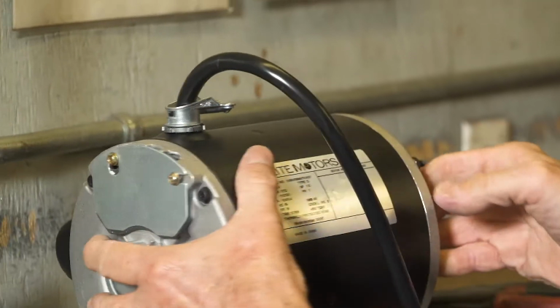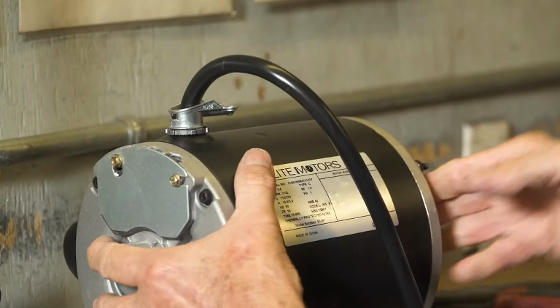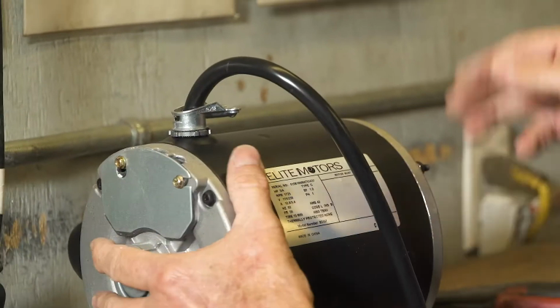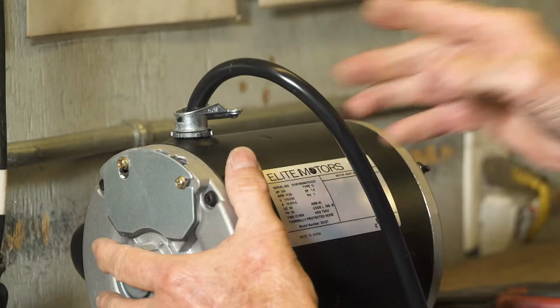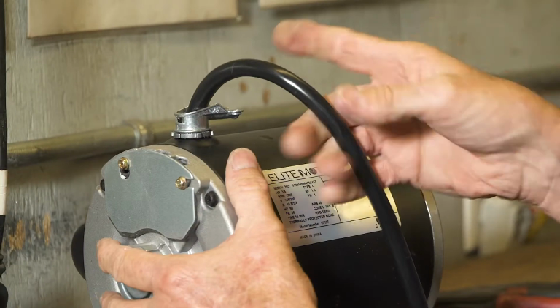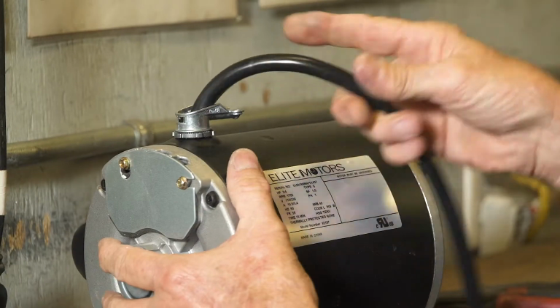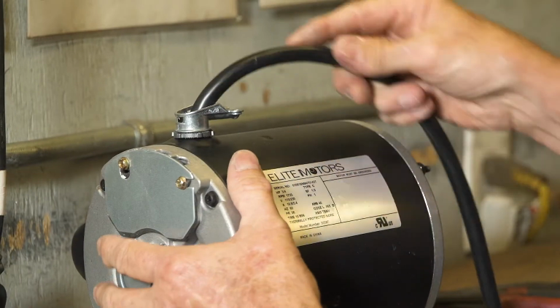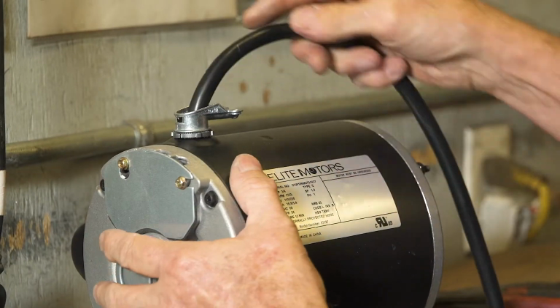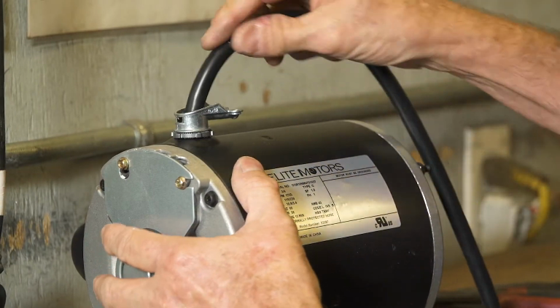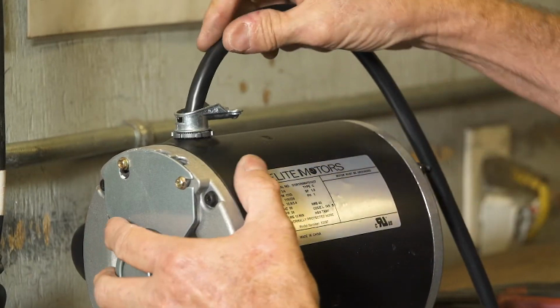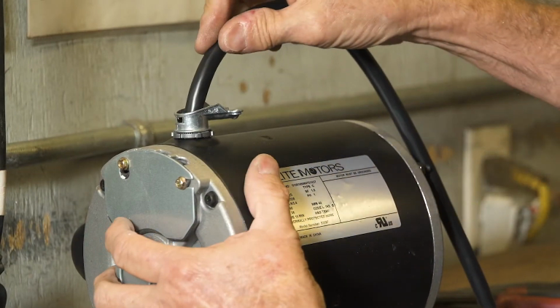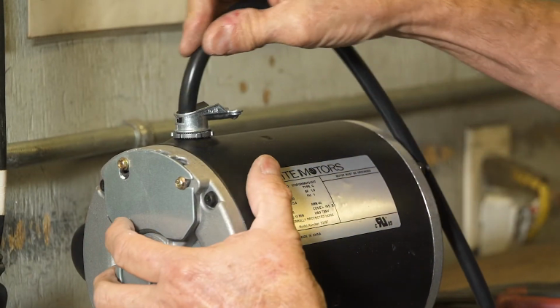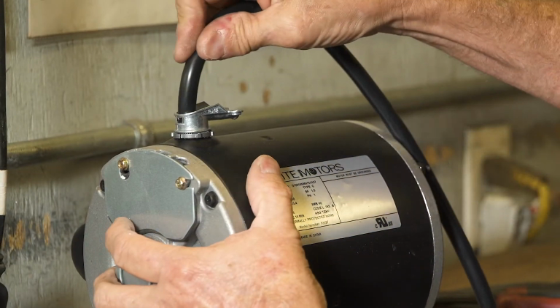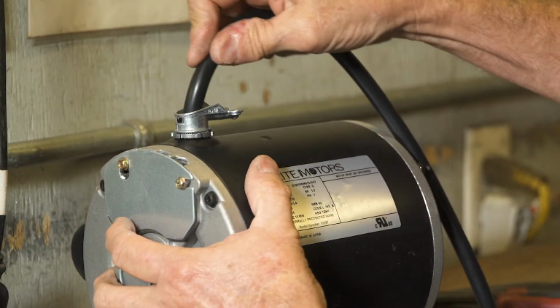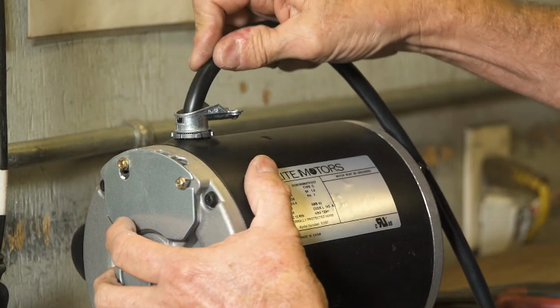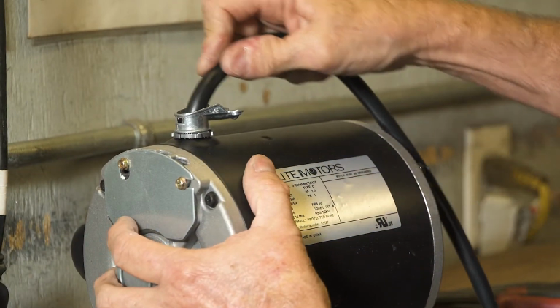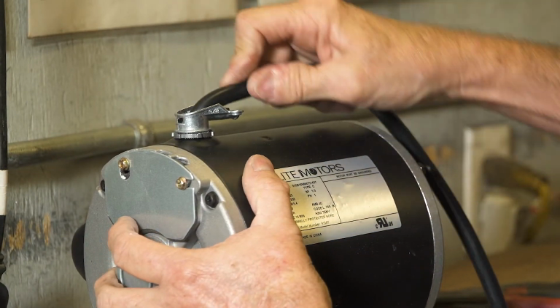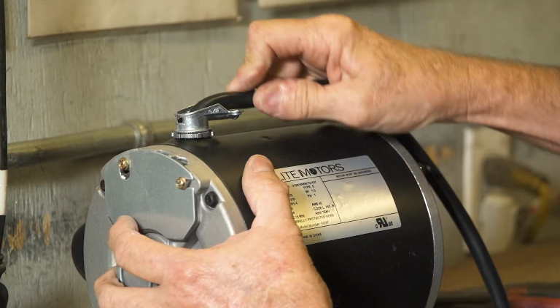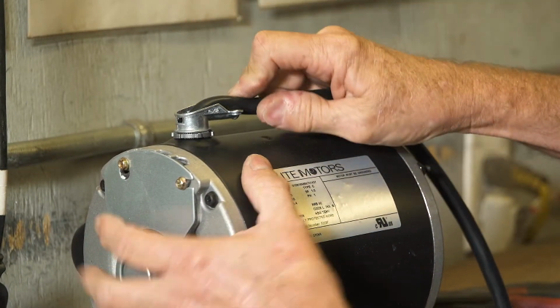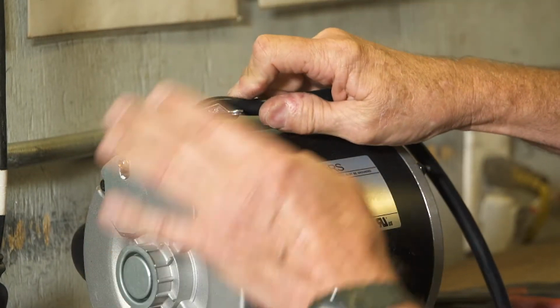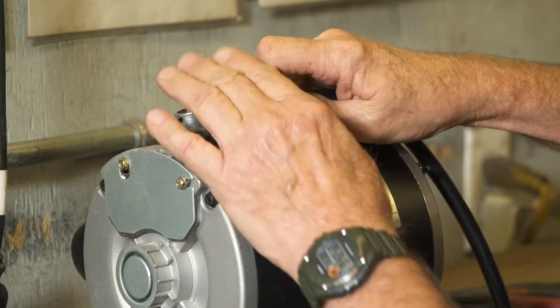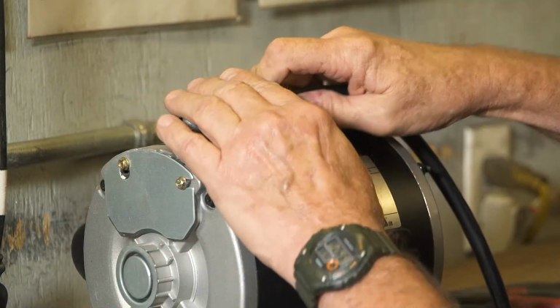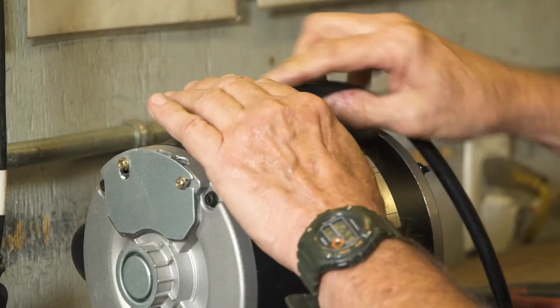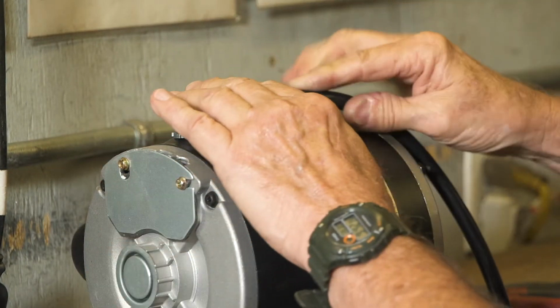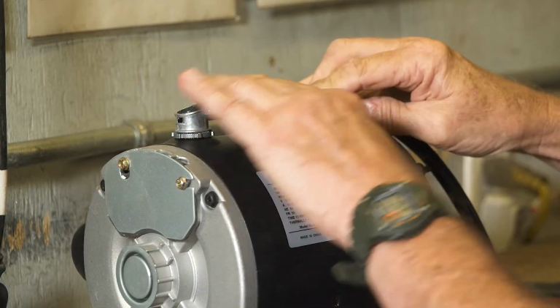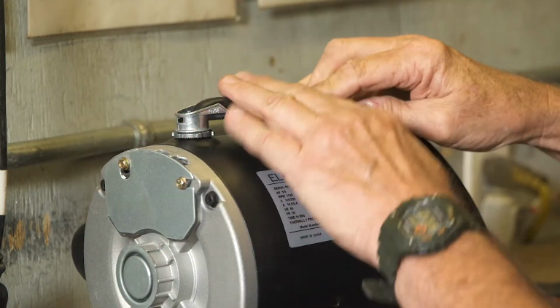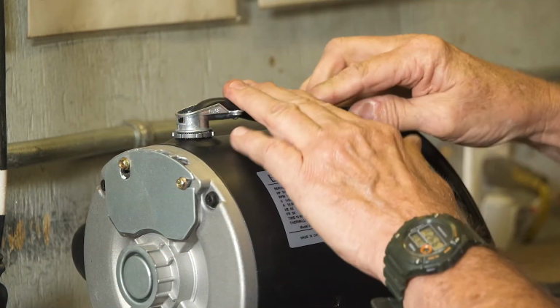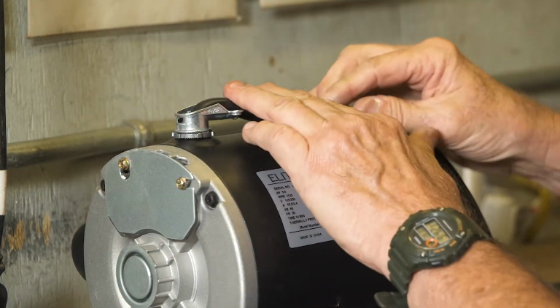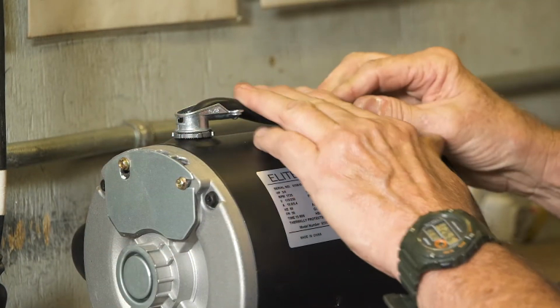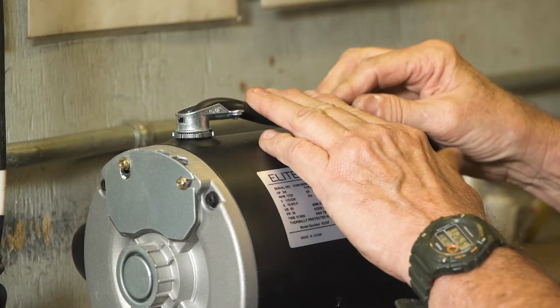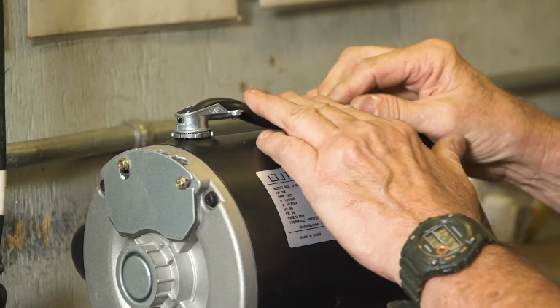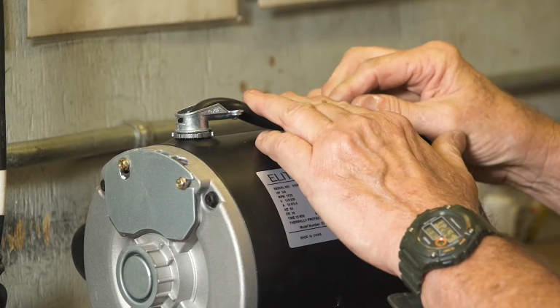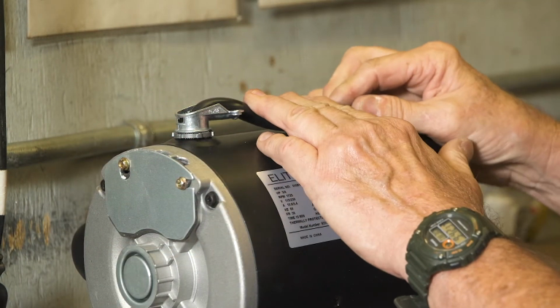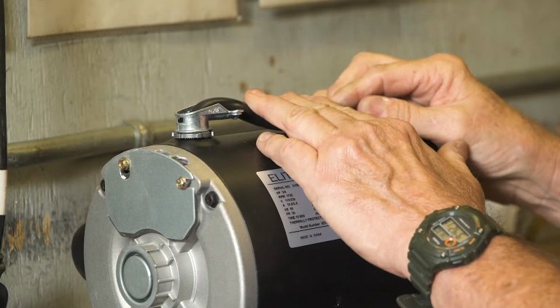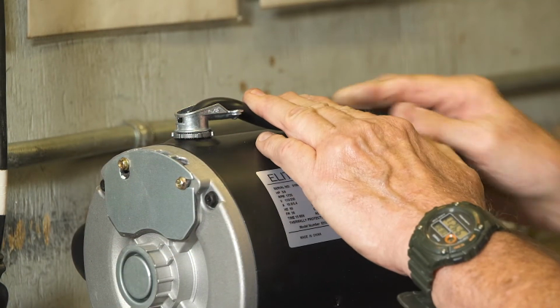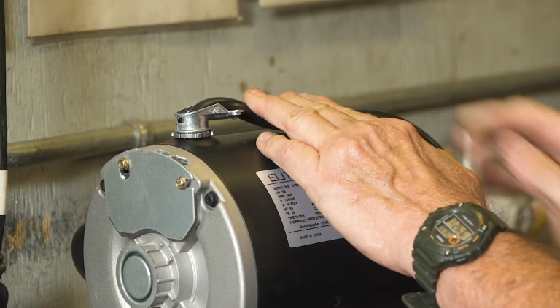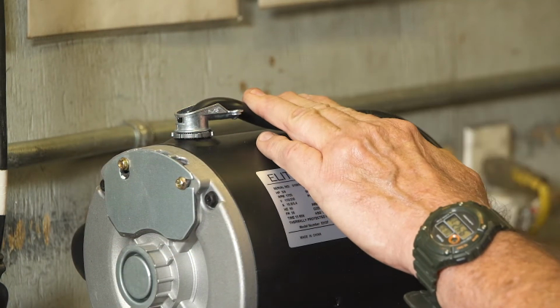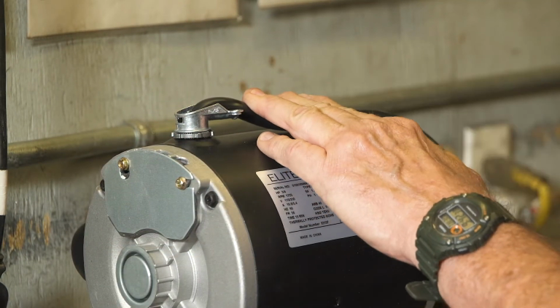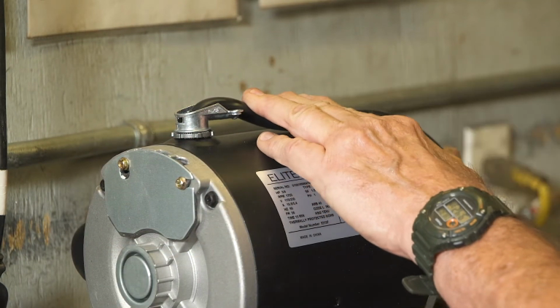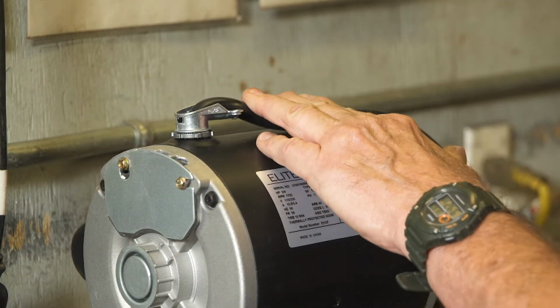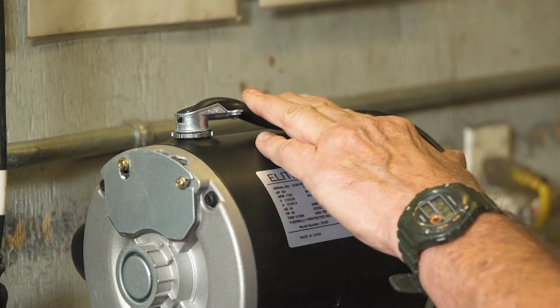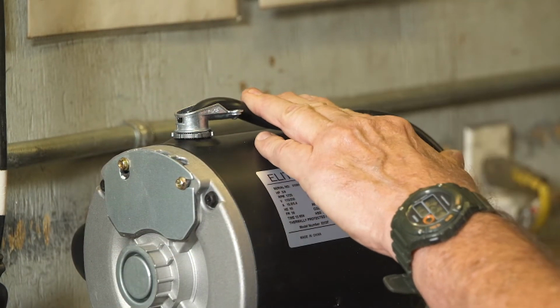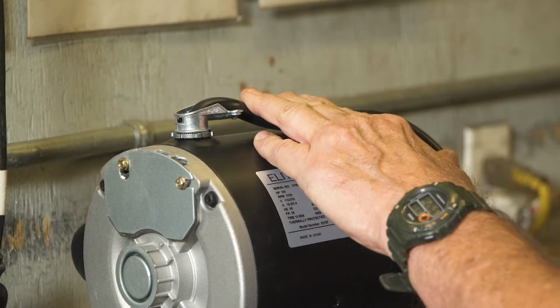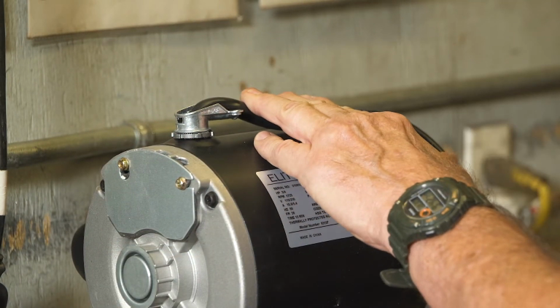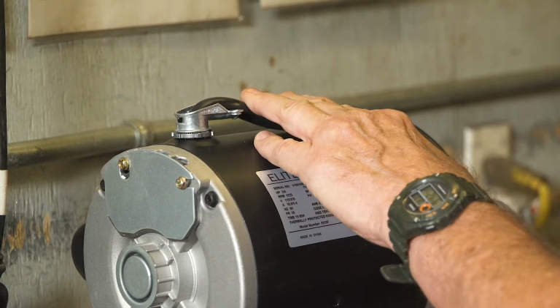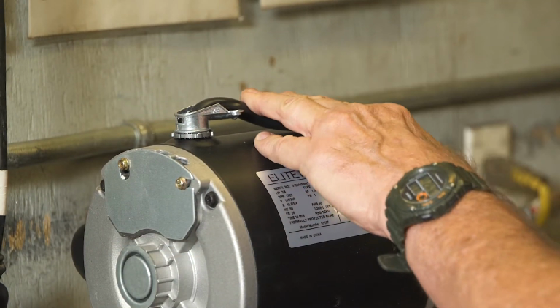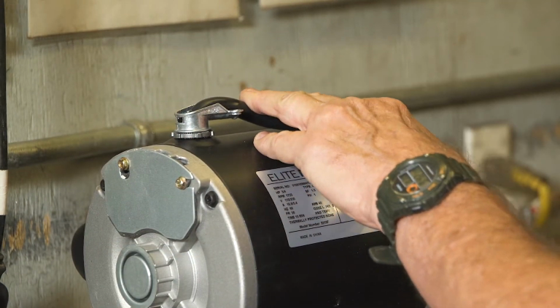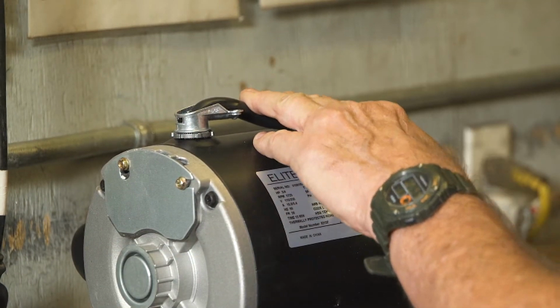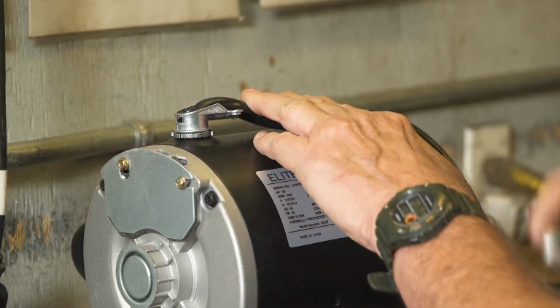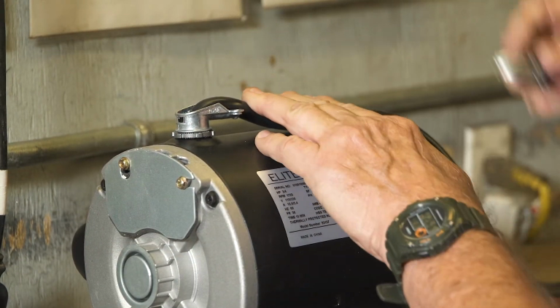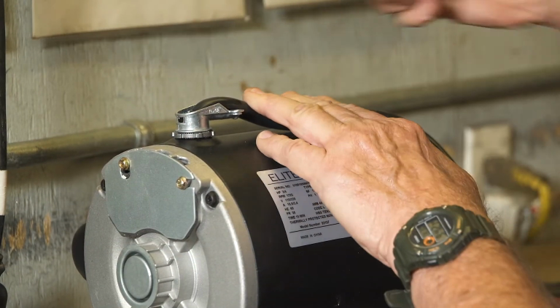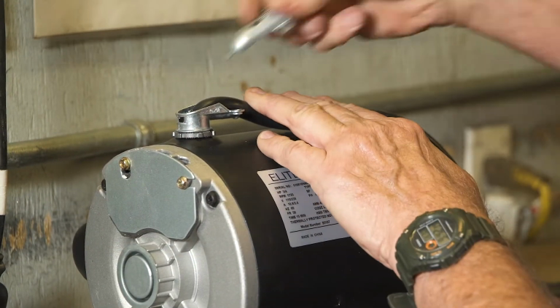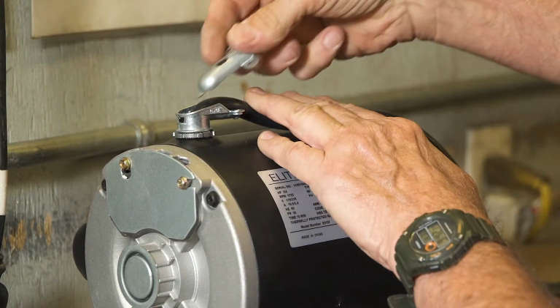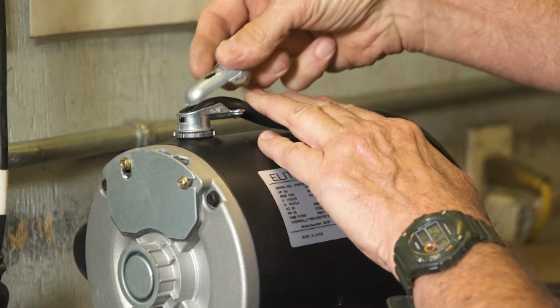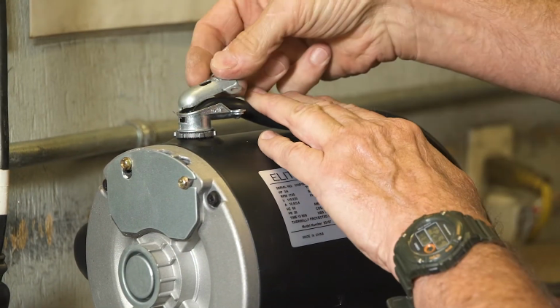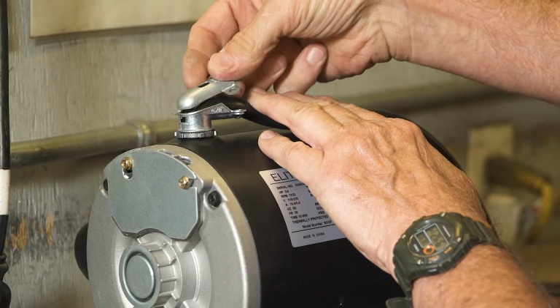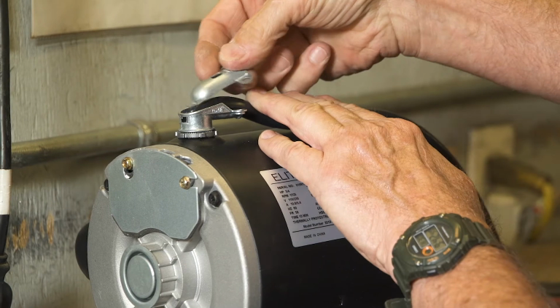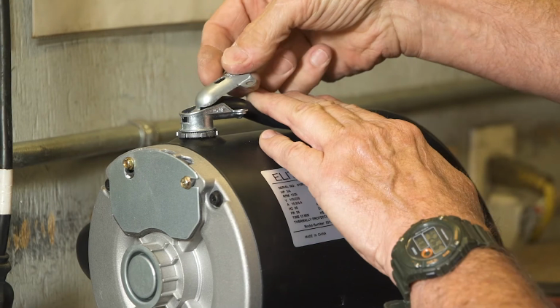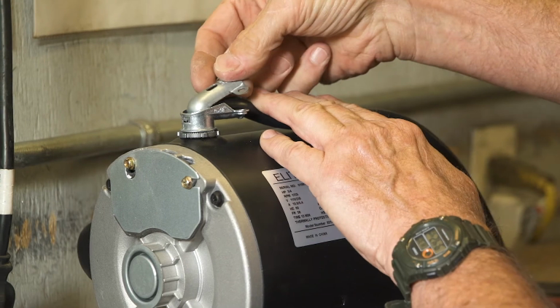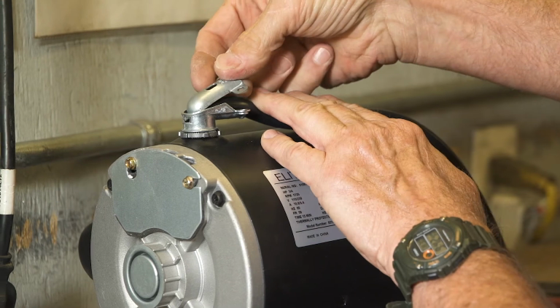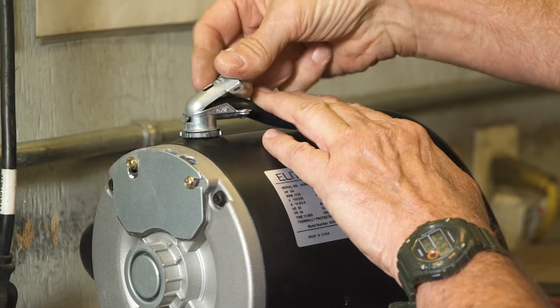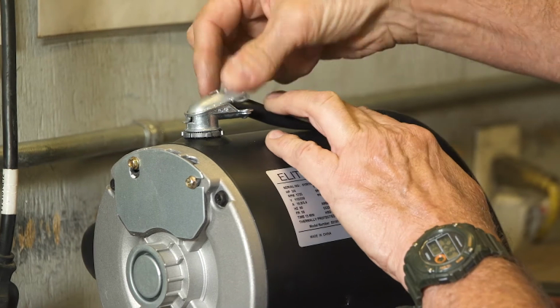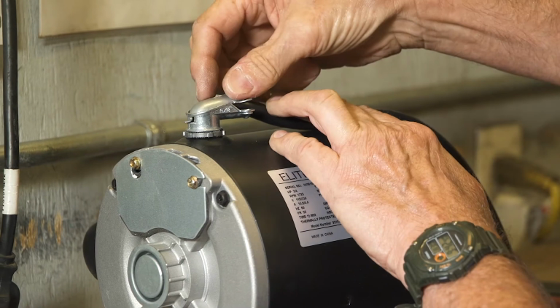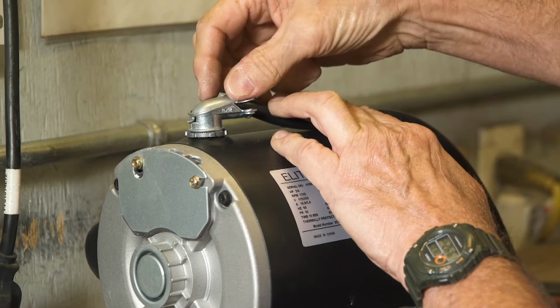Bend the switch wire harness over the metal elbow and place the cover back on the elbow. Tighten the screws.